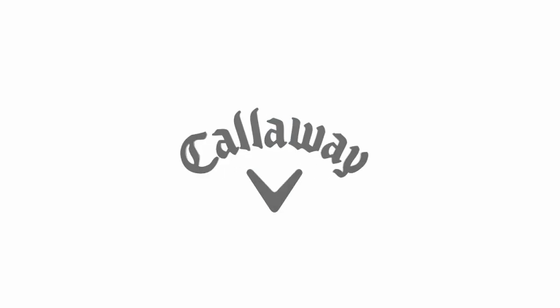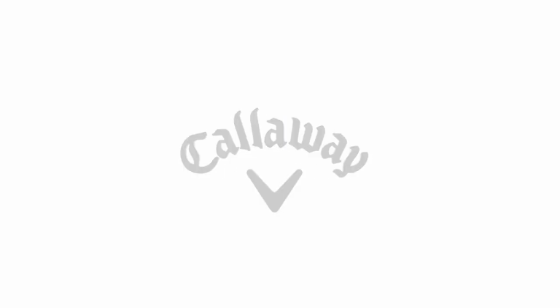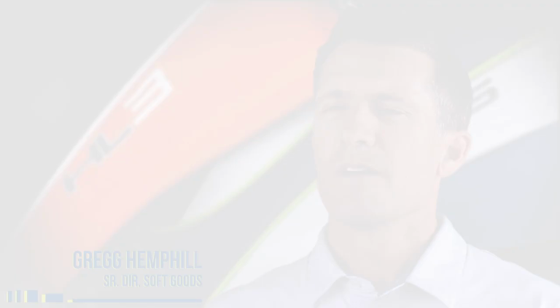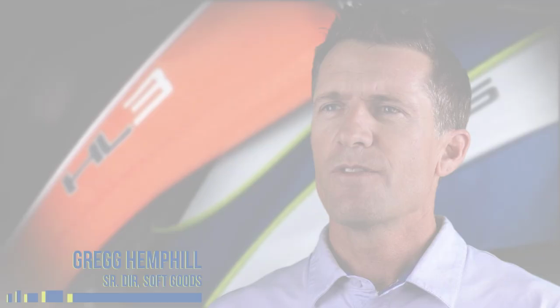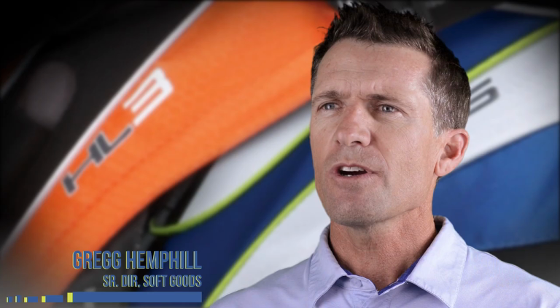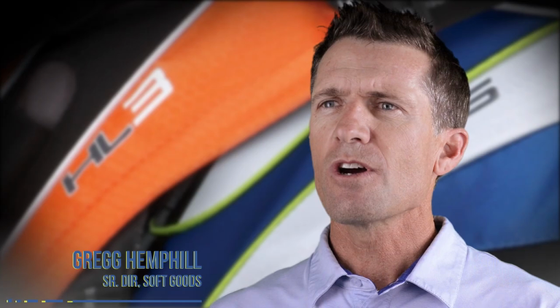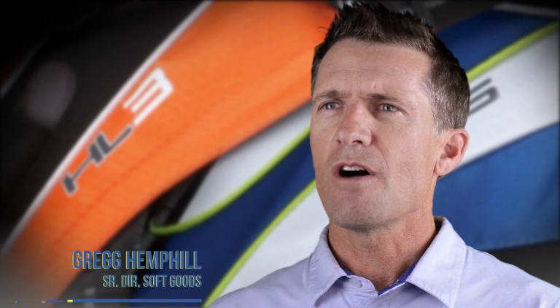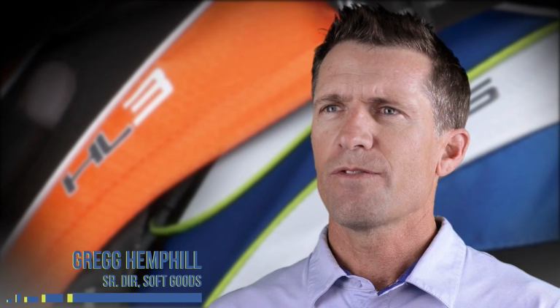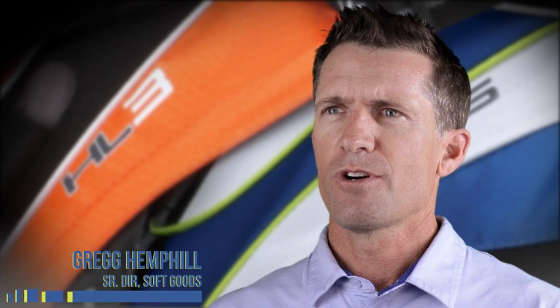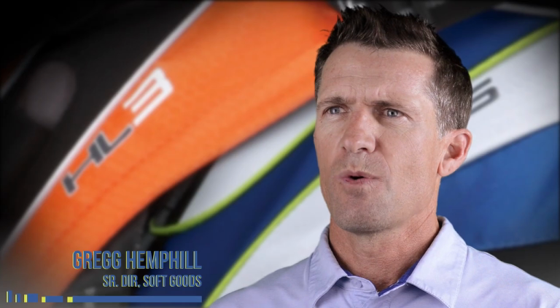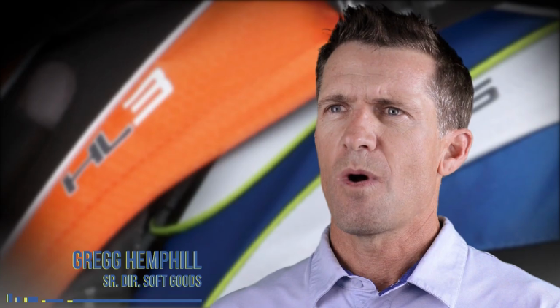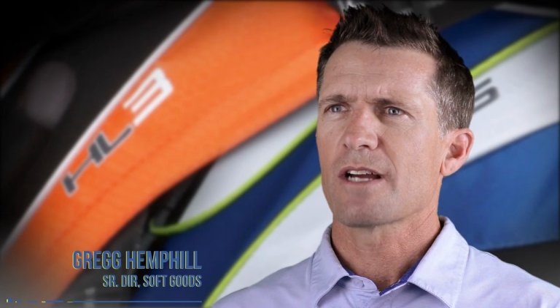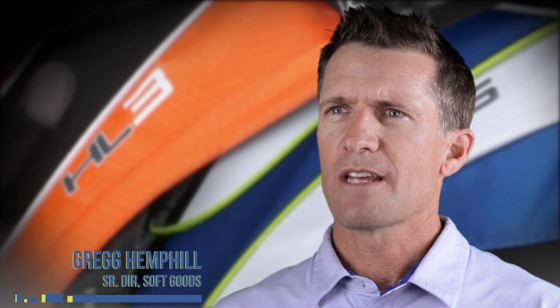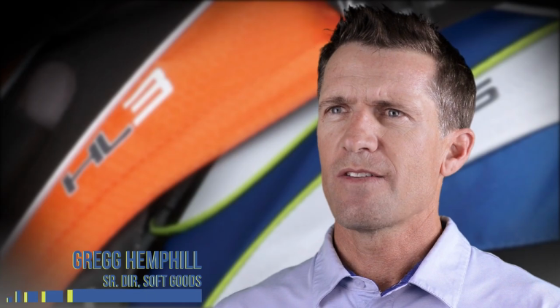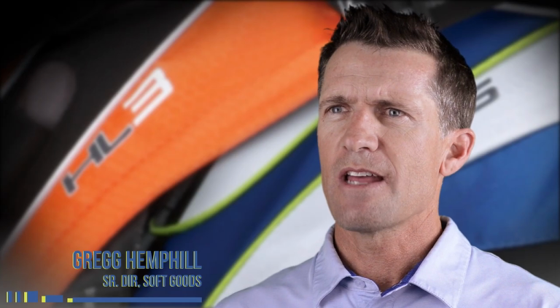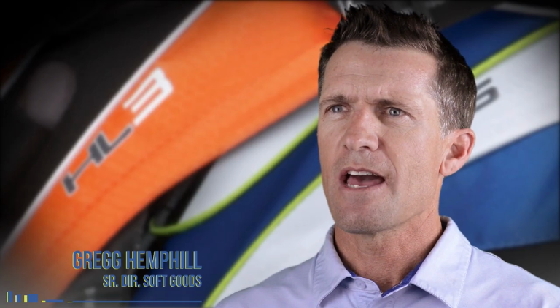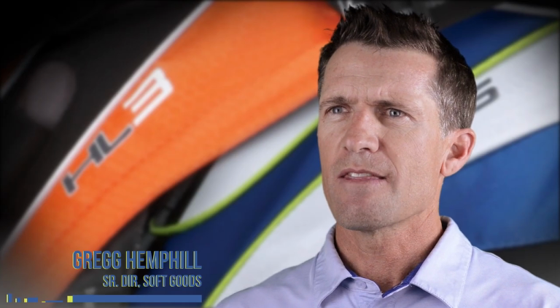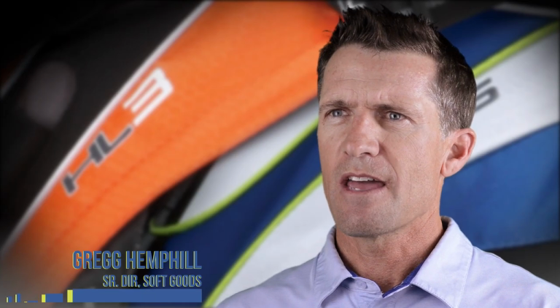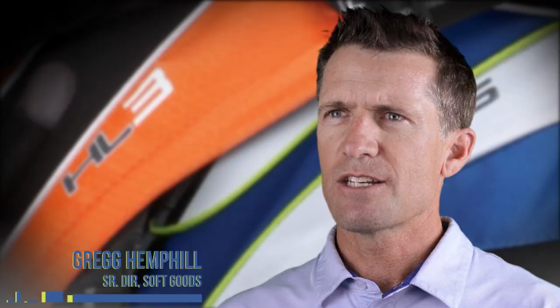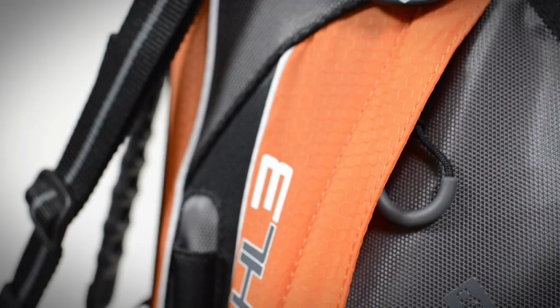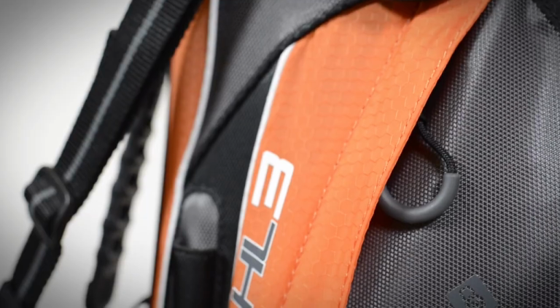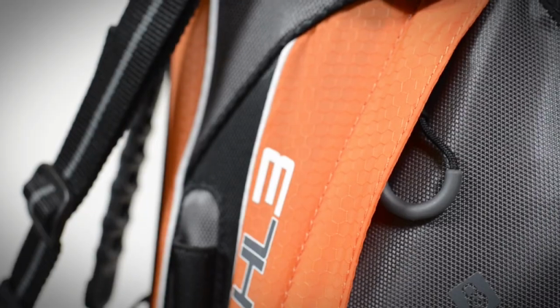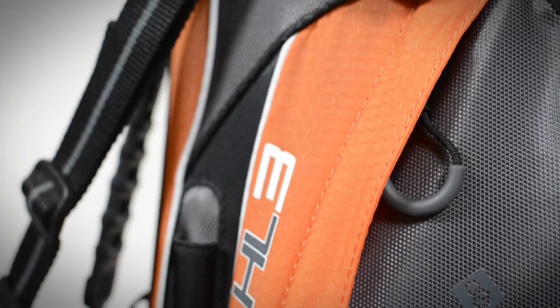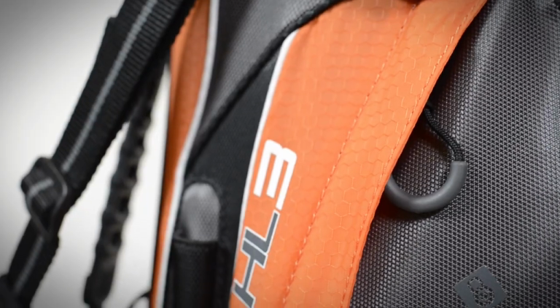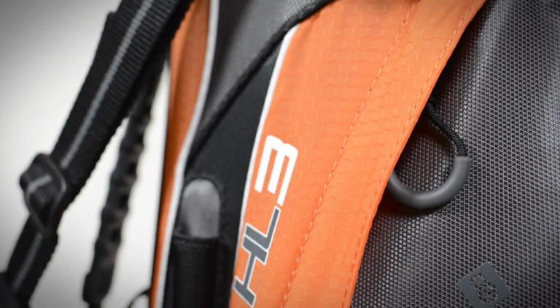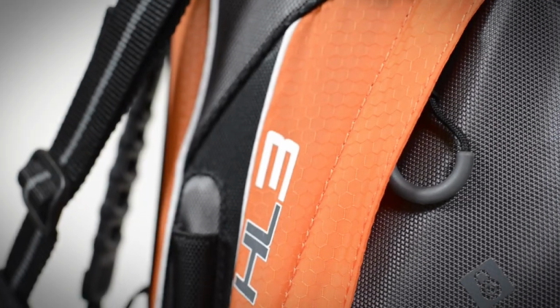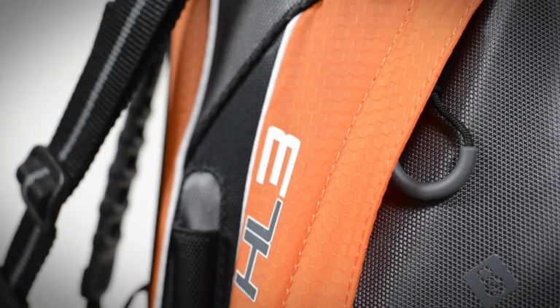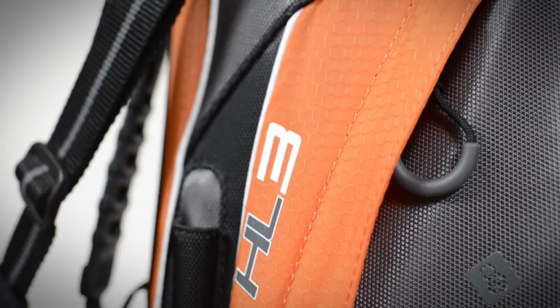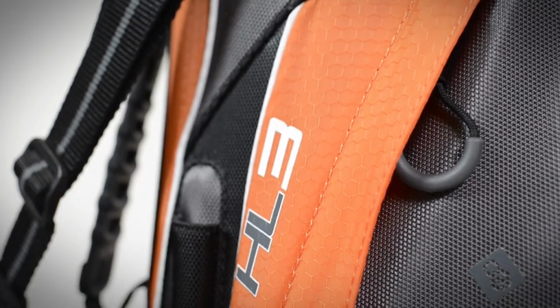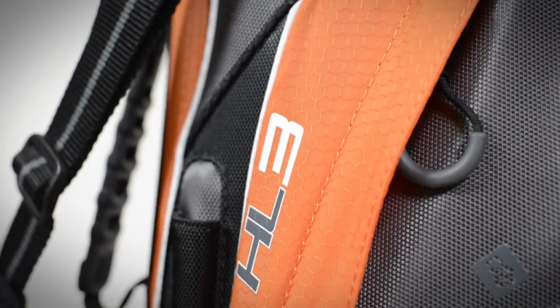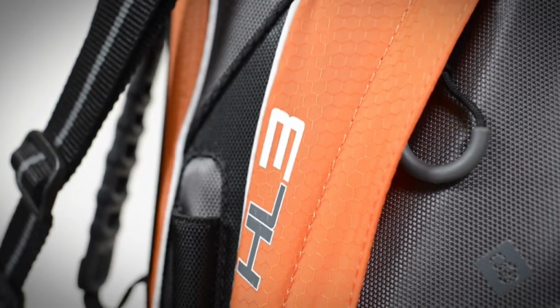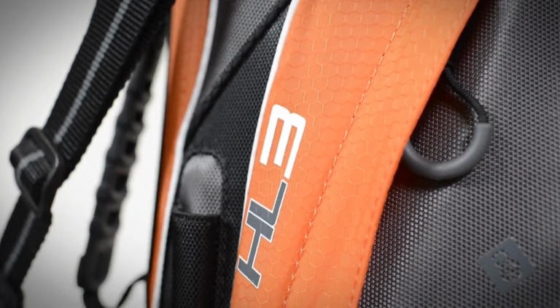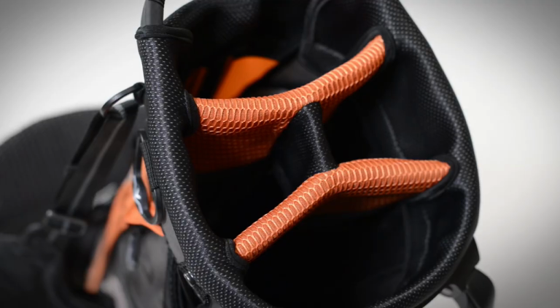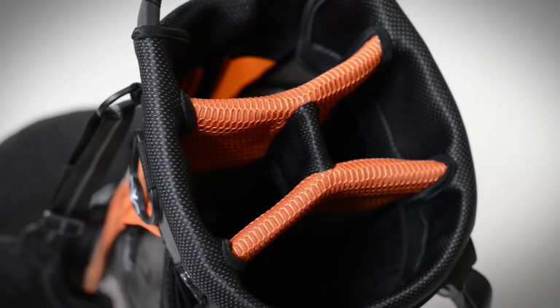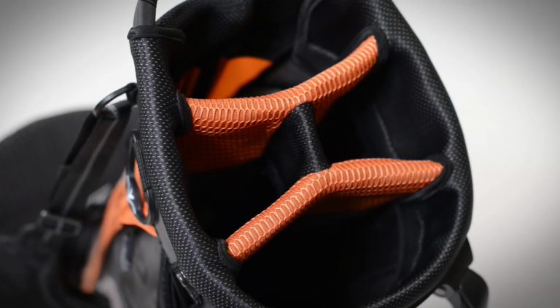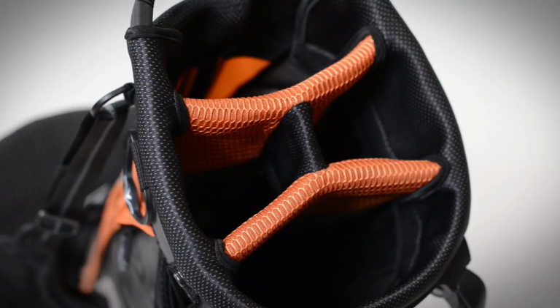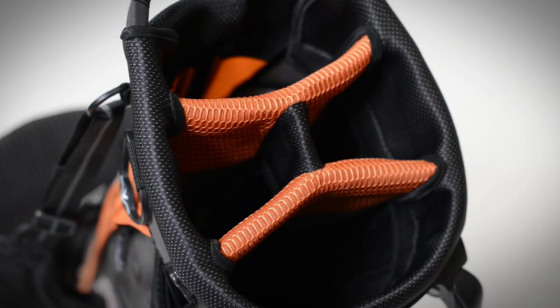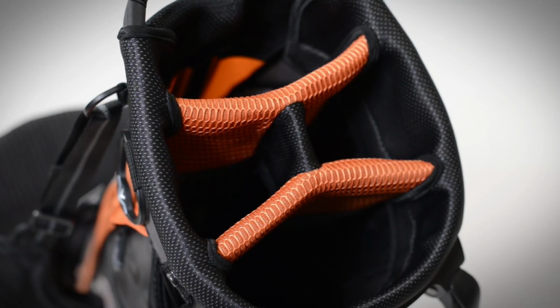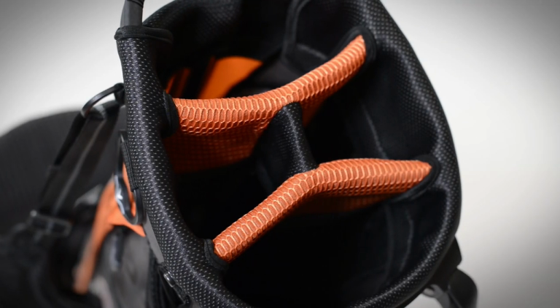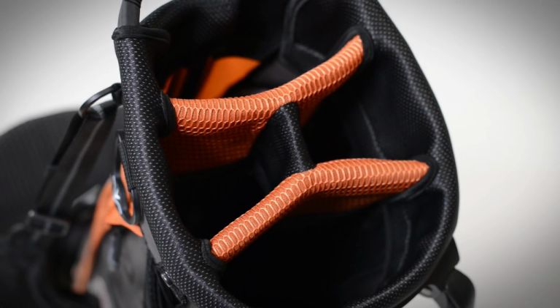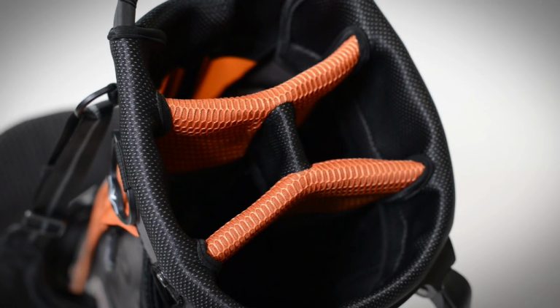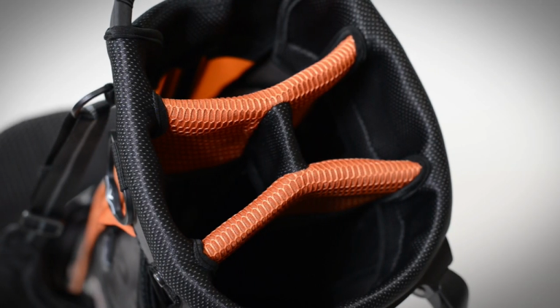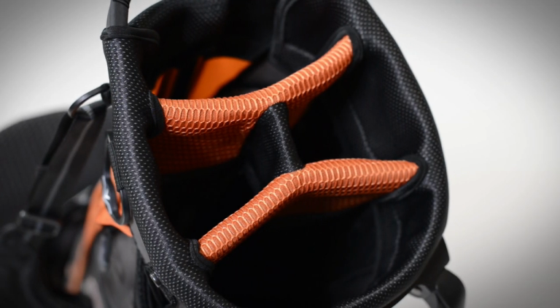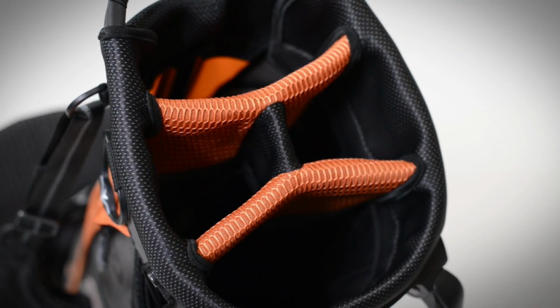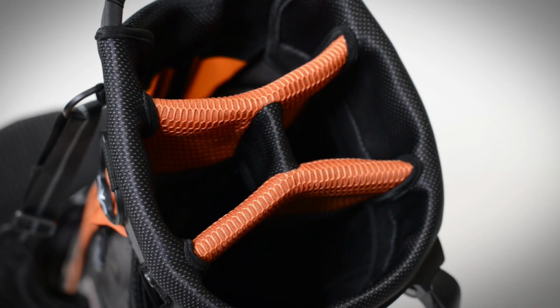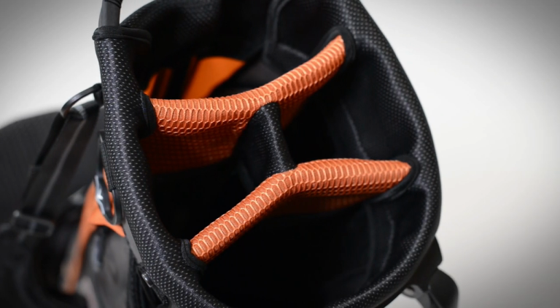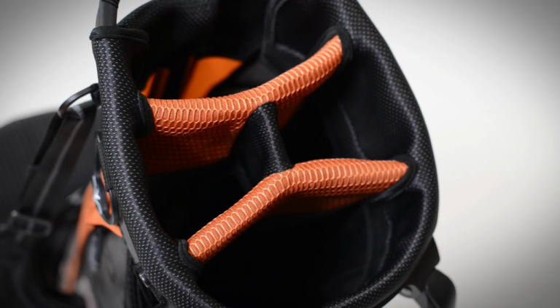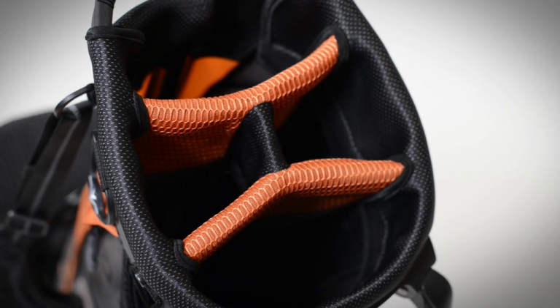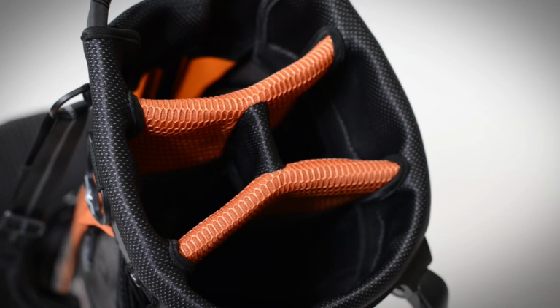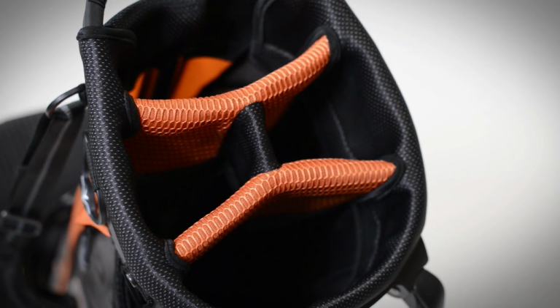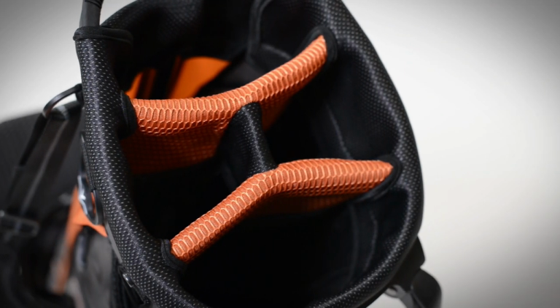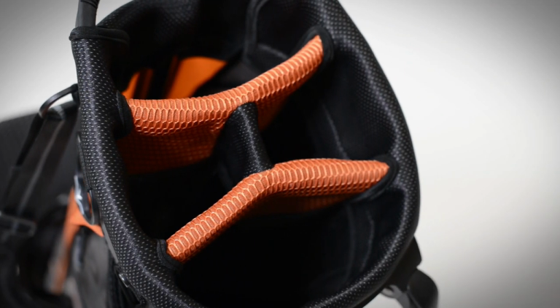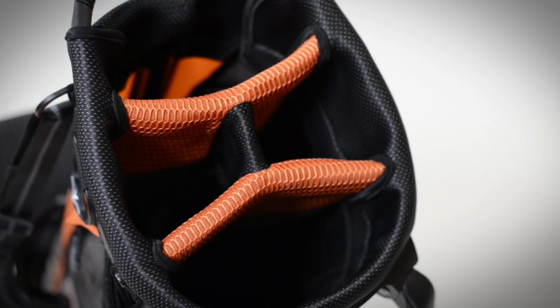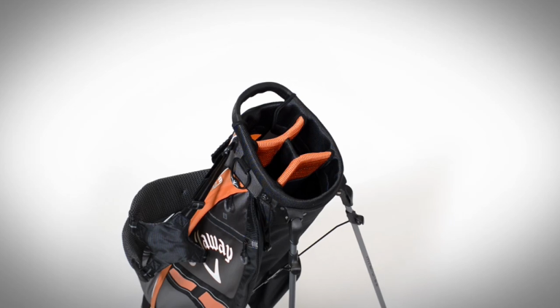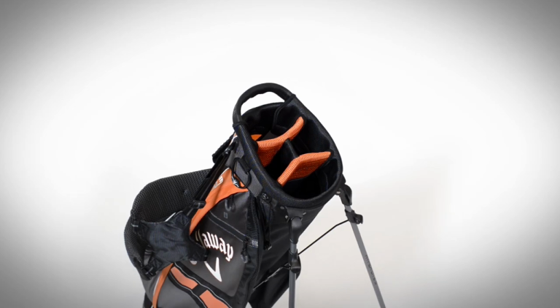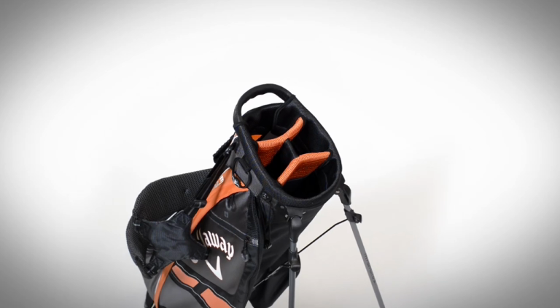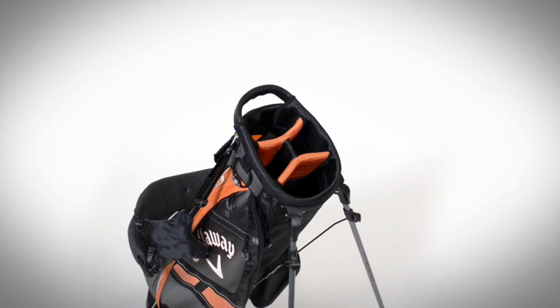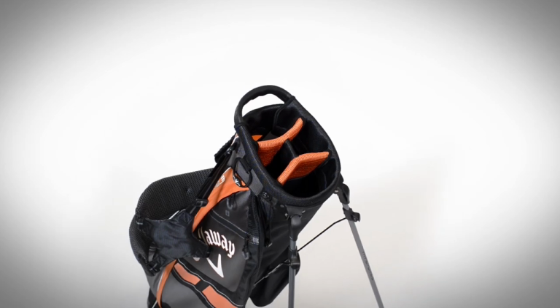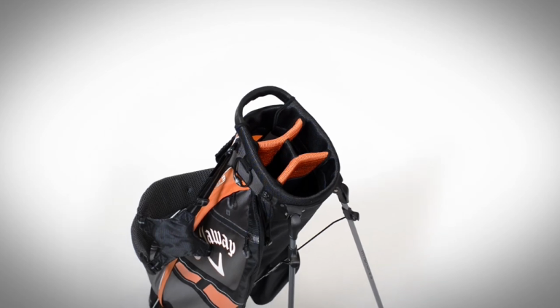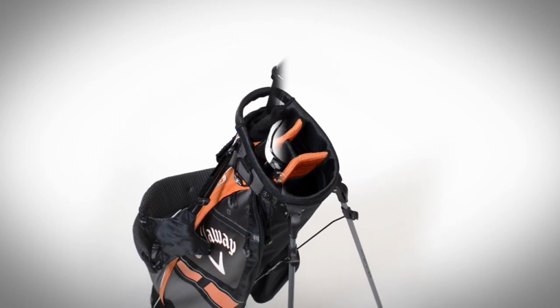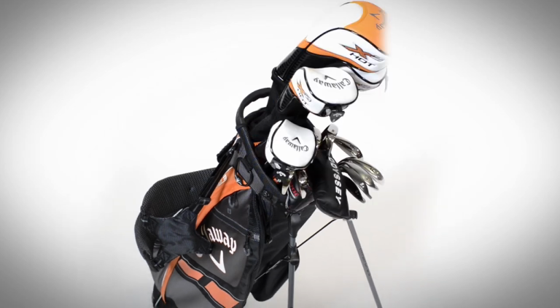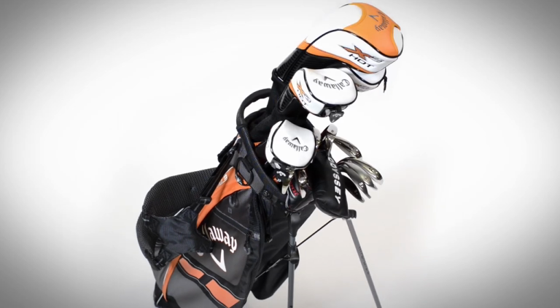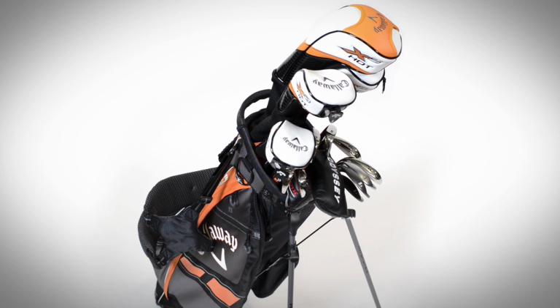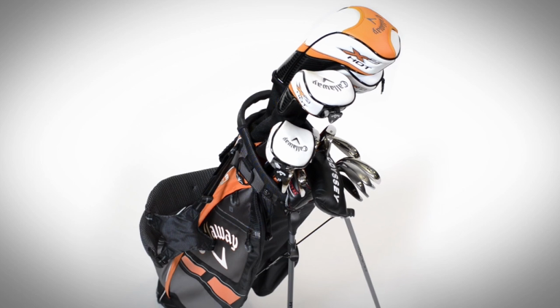If you're a golfer who walks every day, the HL3 is a perfect bag for you. It has a four-way top with full-length dividers, so there's plenty of room for 14 clubs.